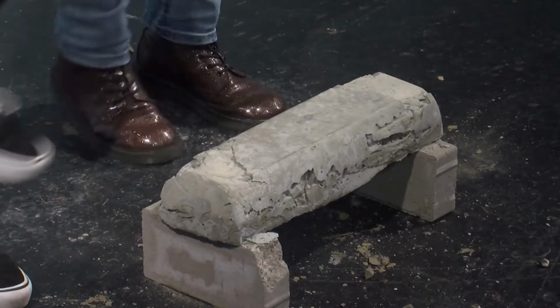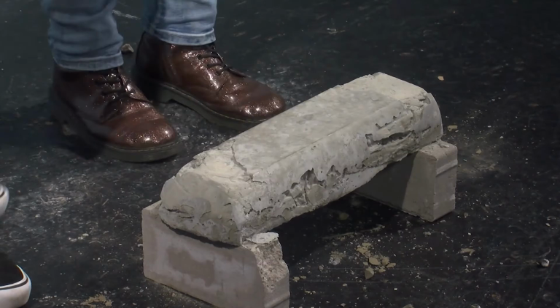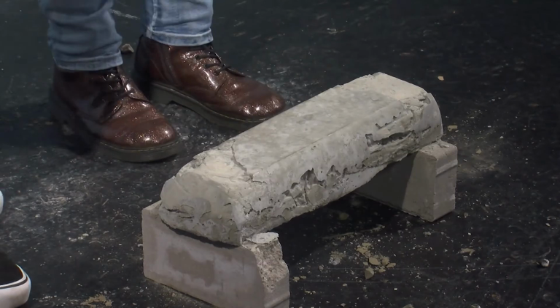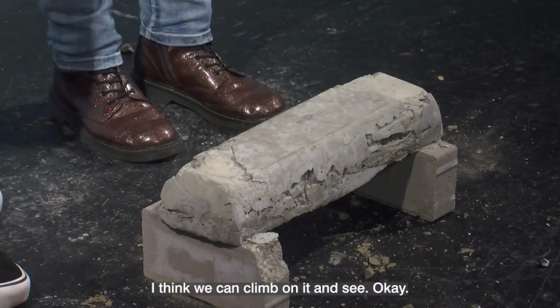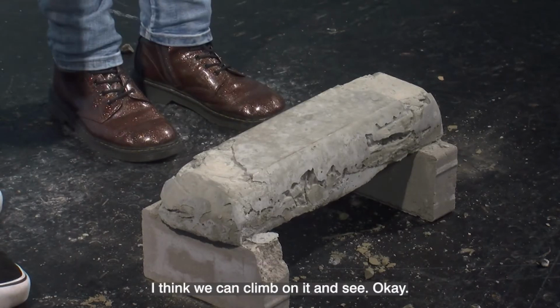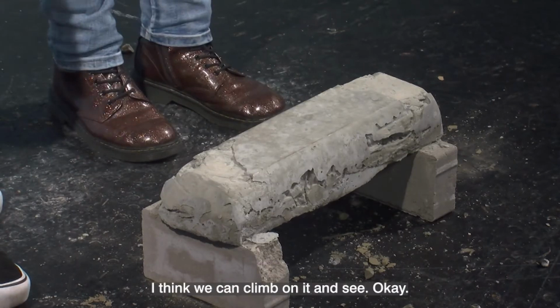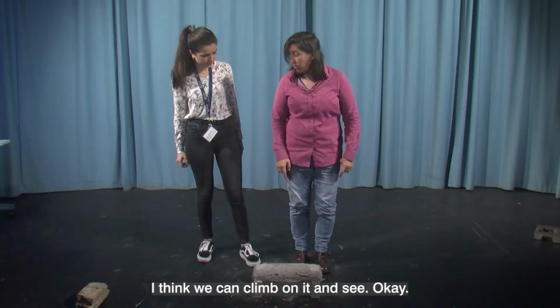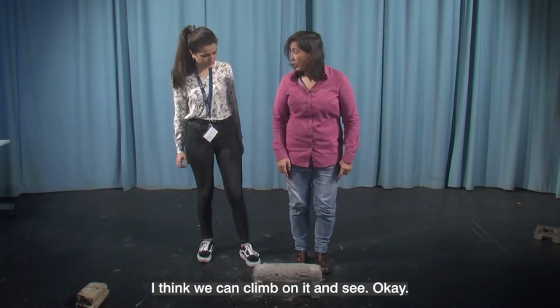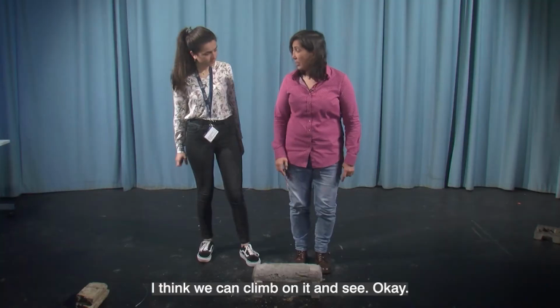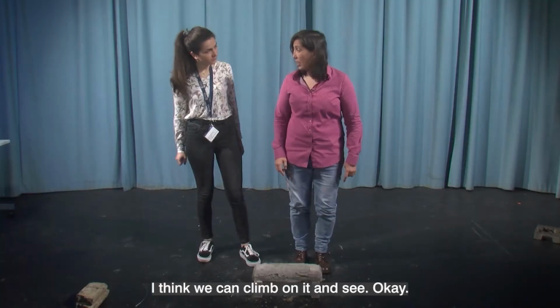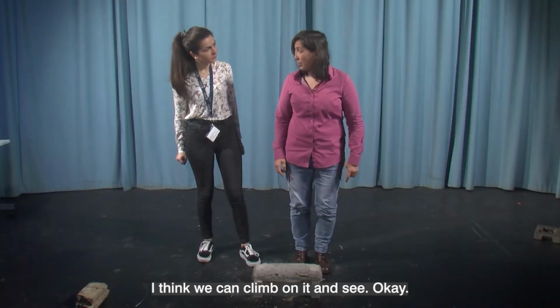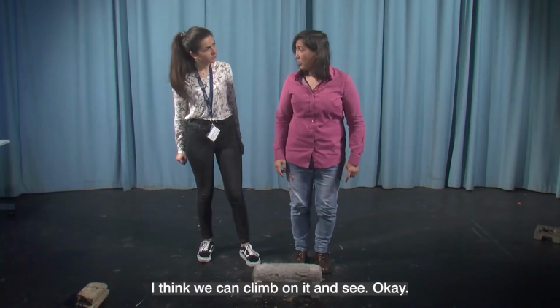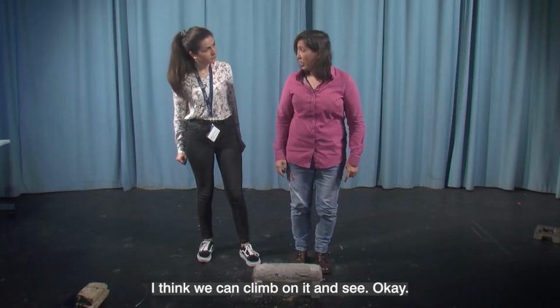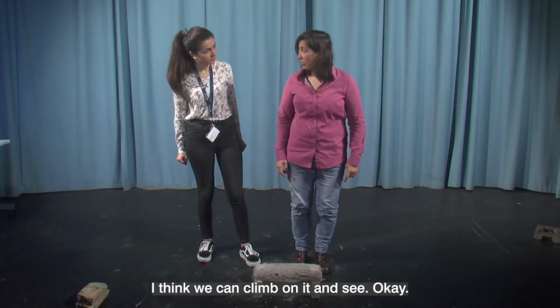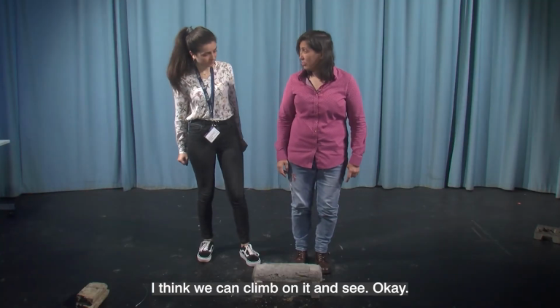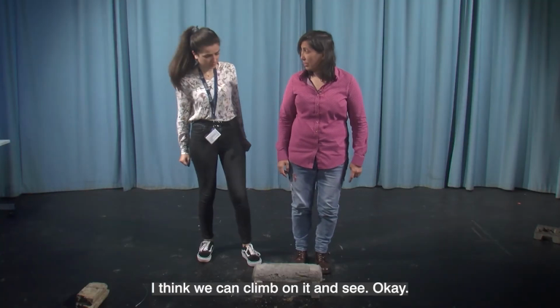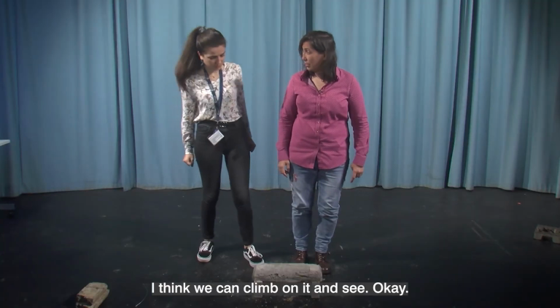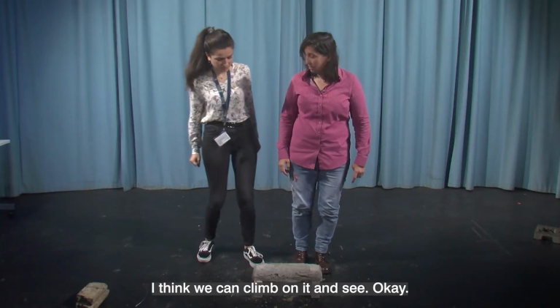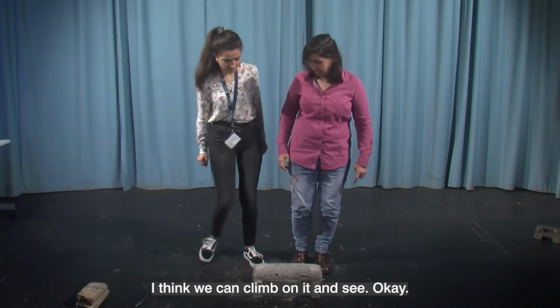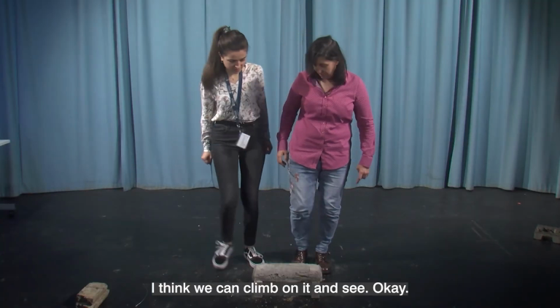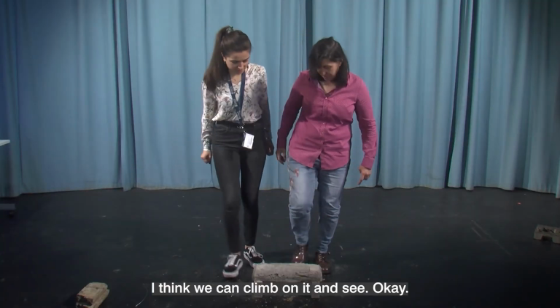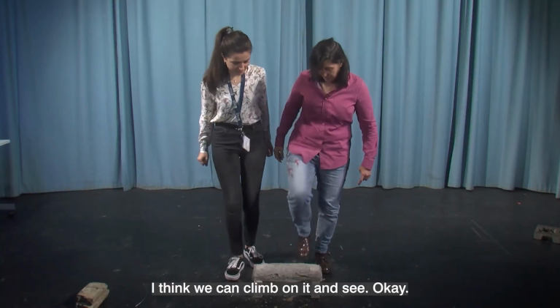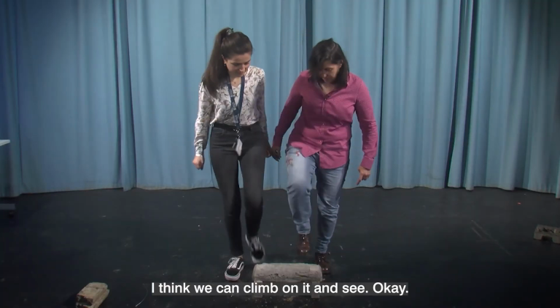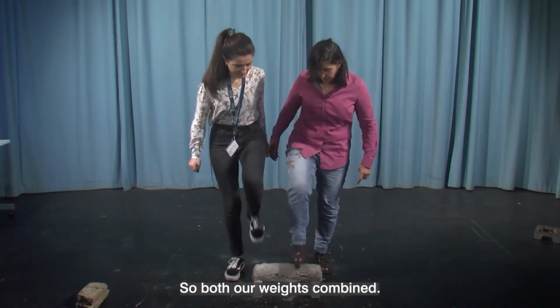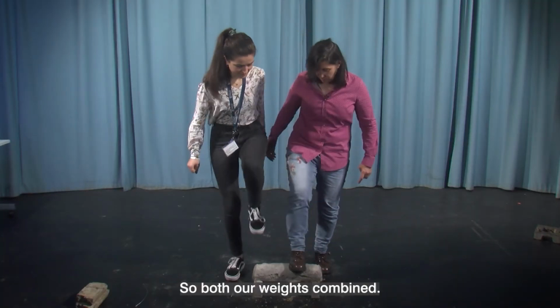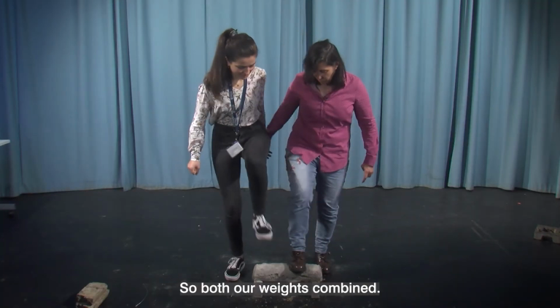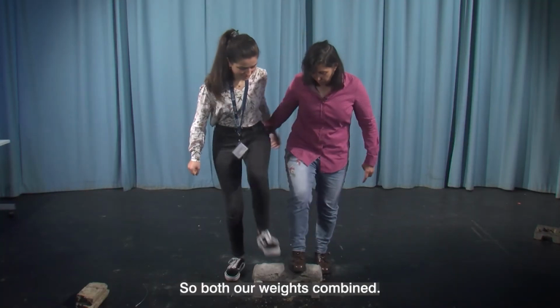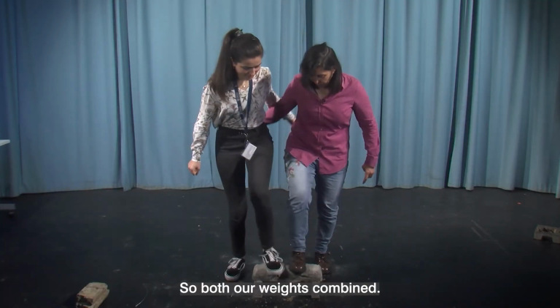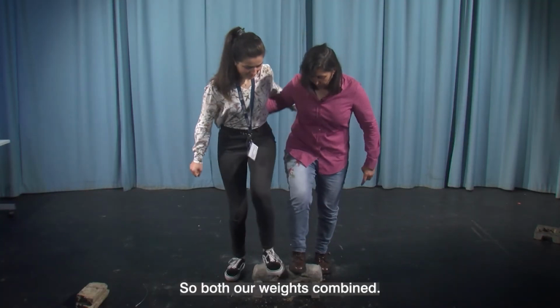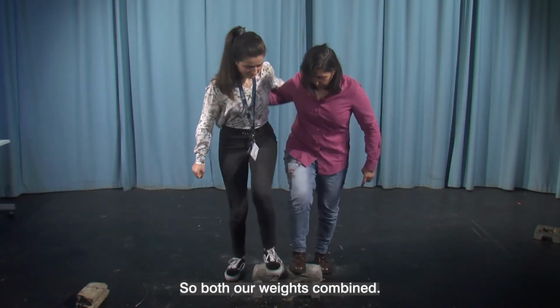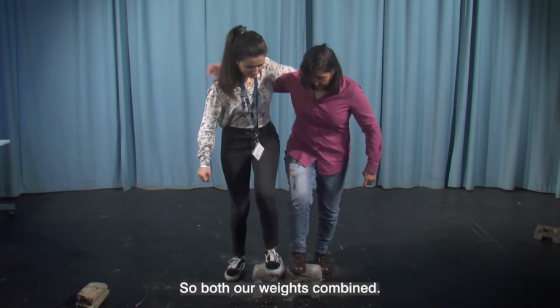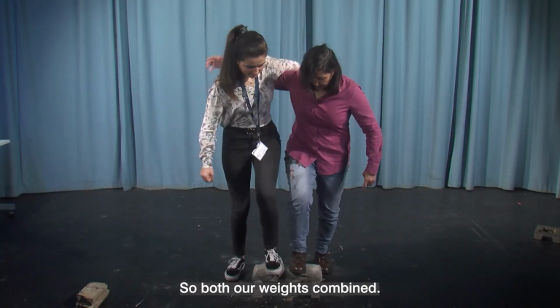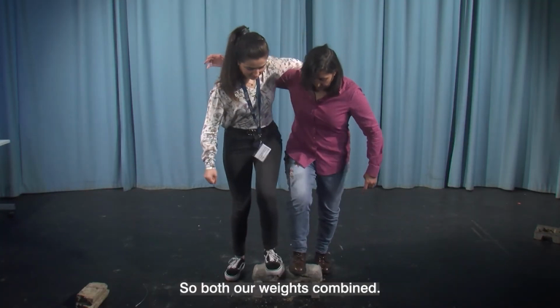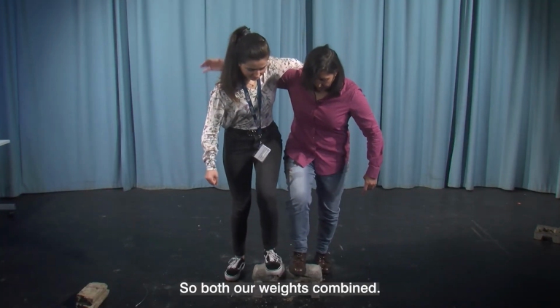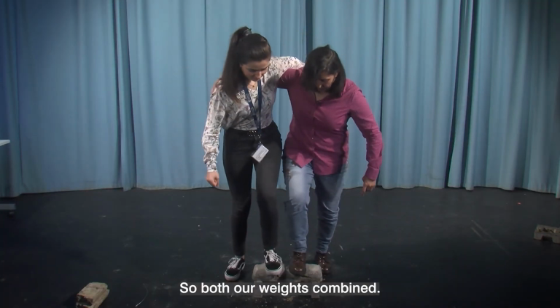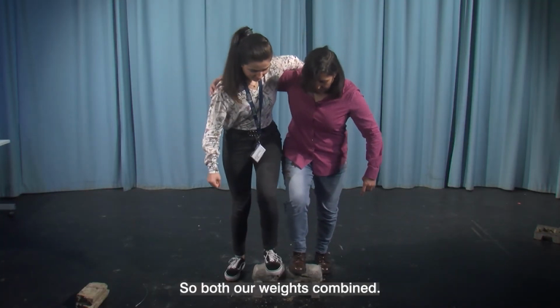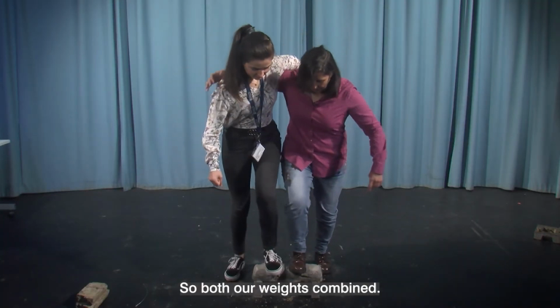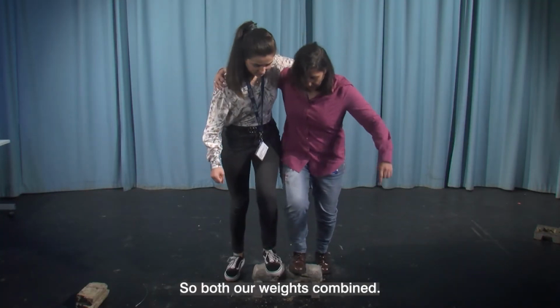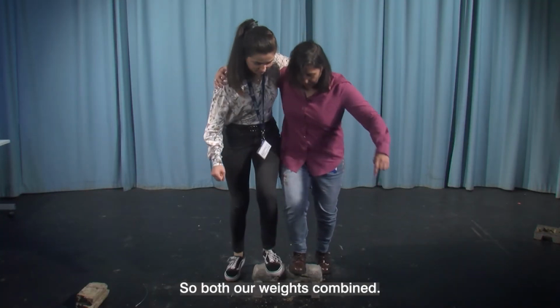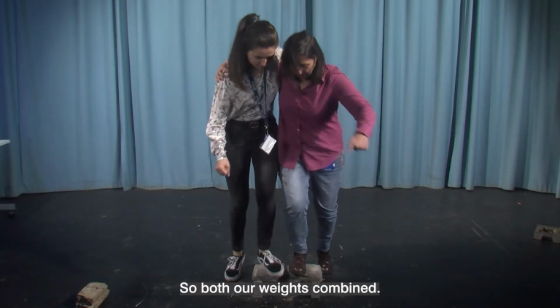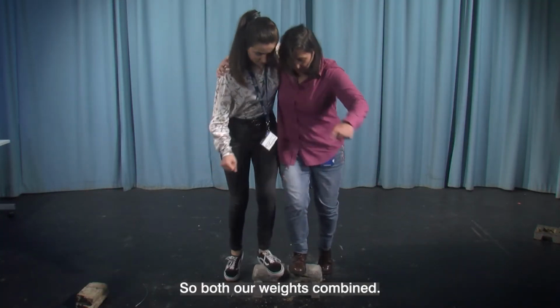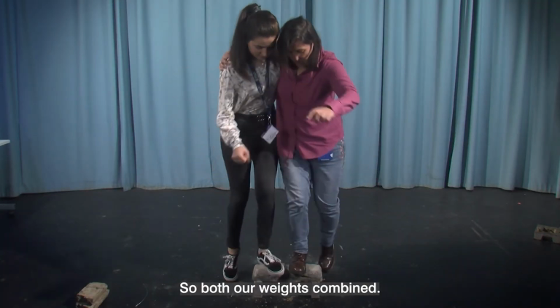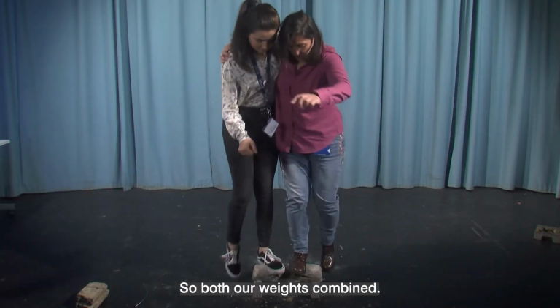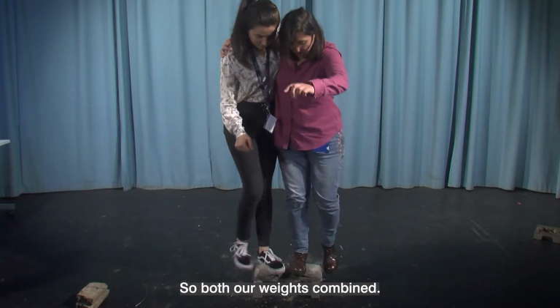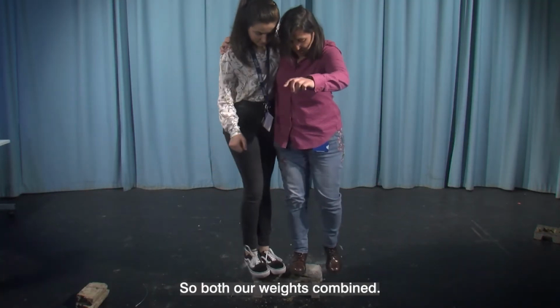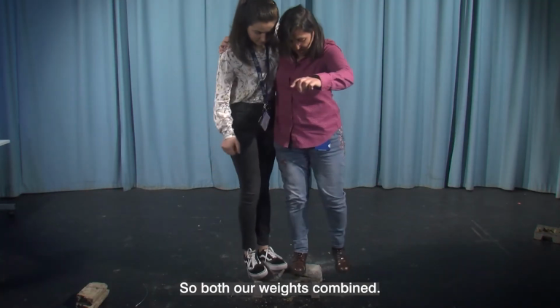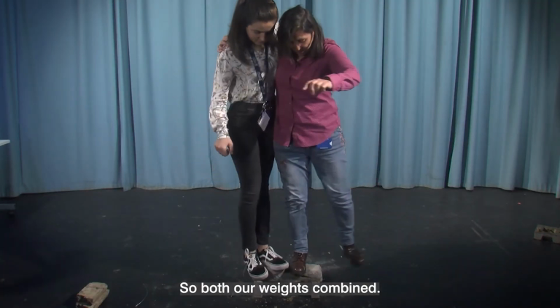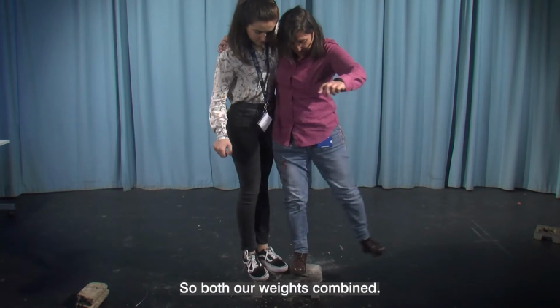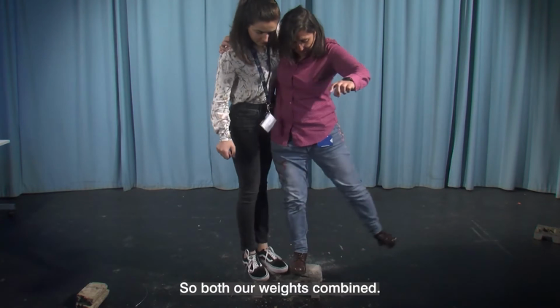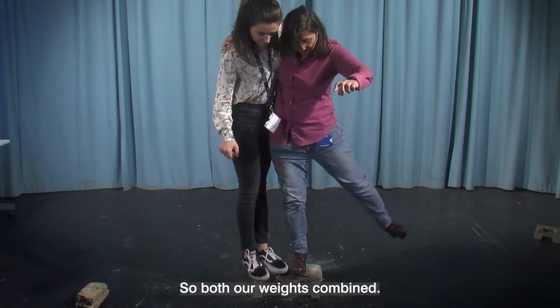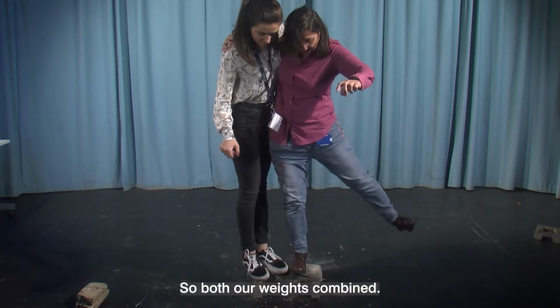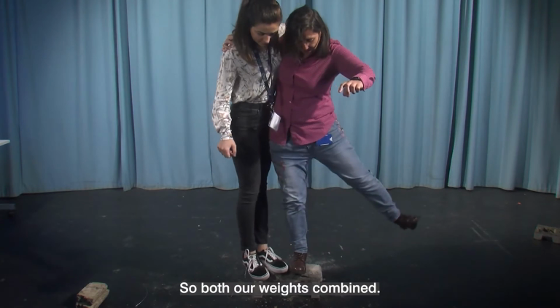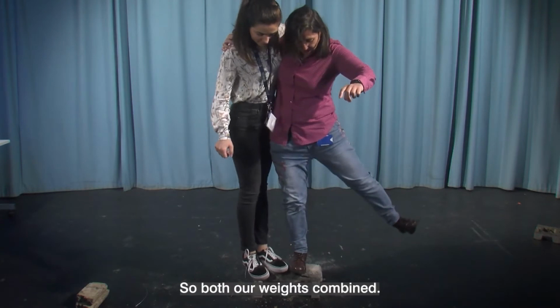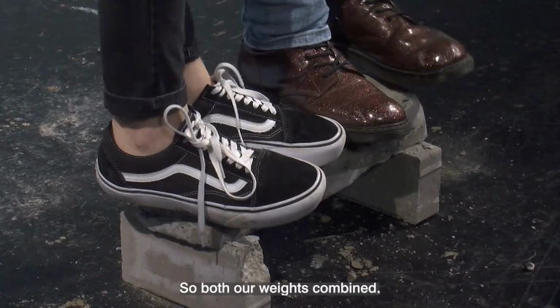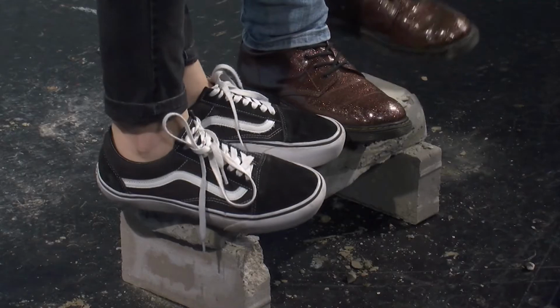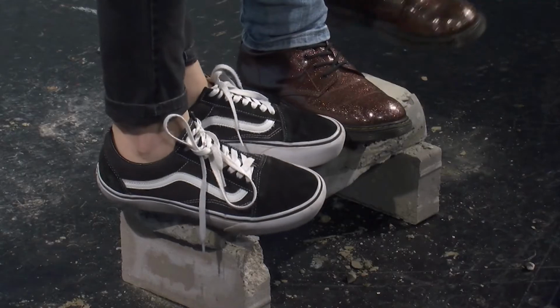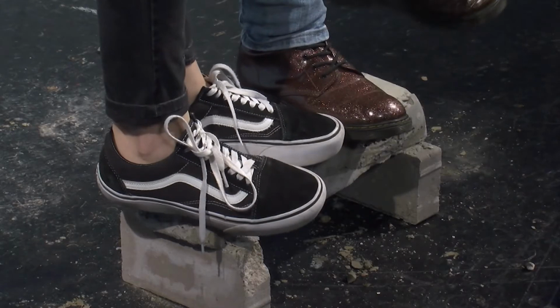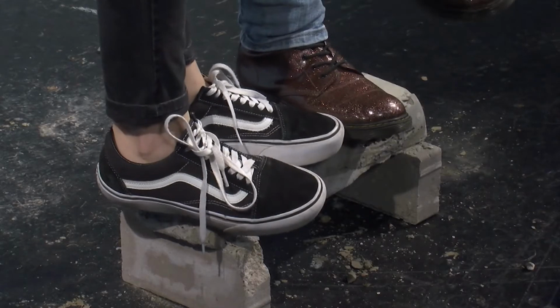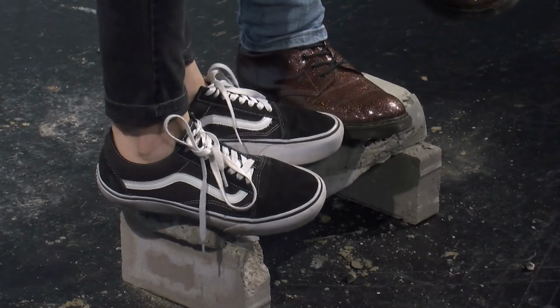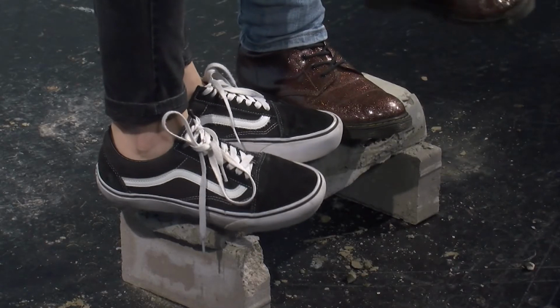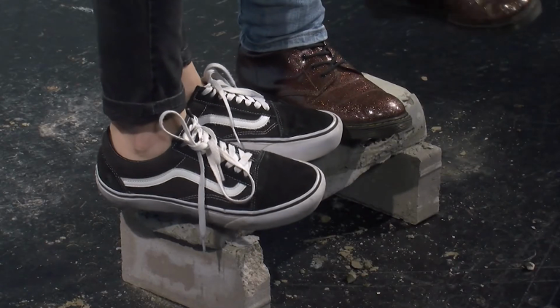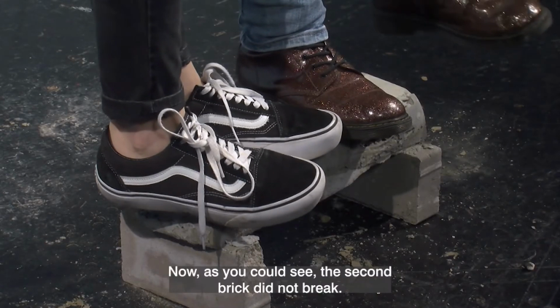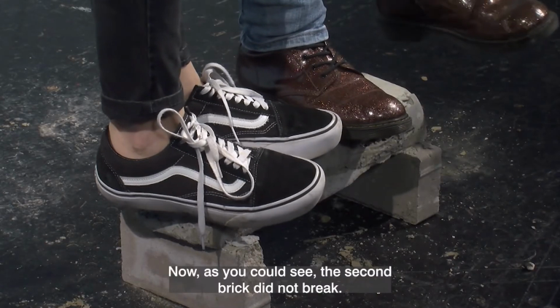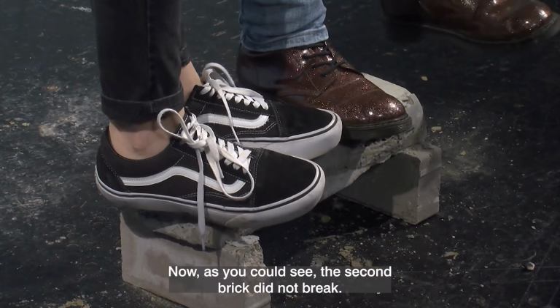I think we can climb on it and see. With both our weights combined — no, it still didn't break.